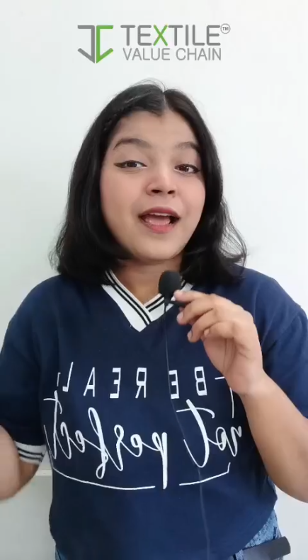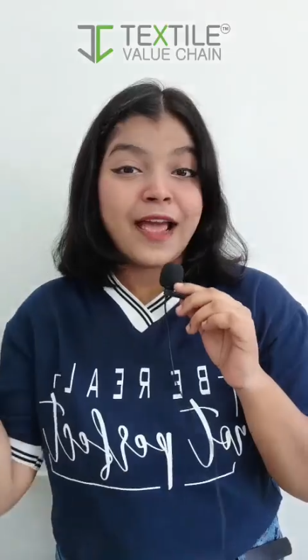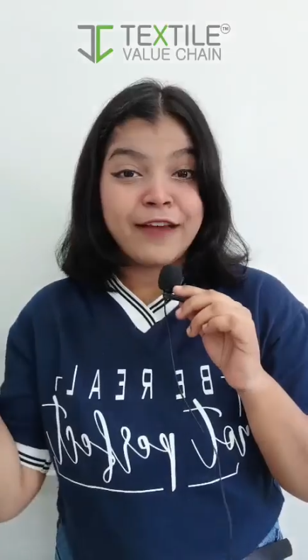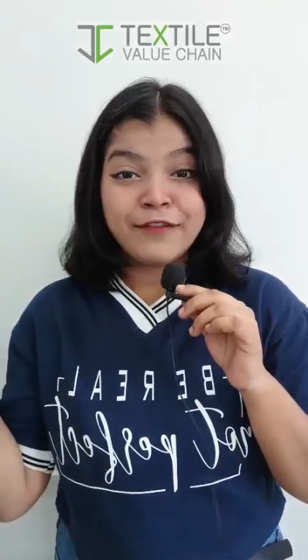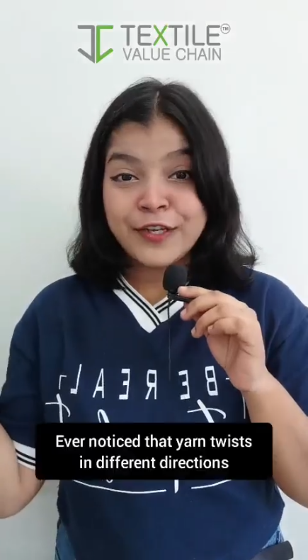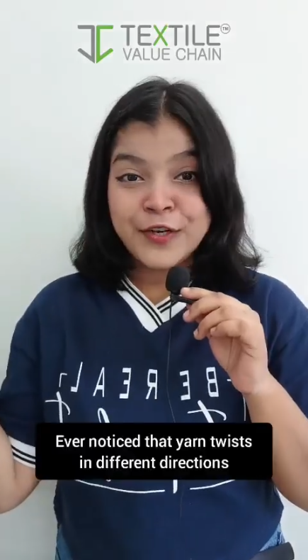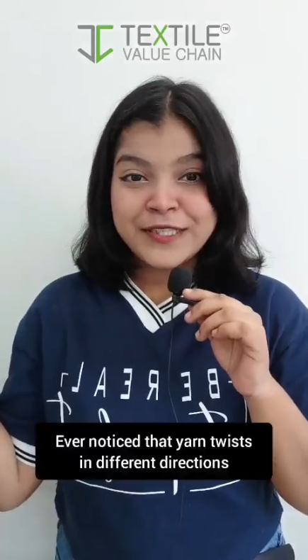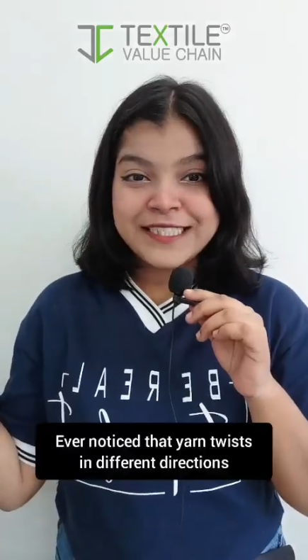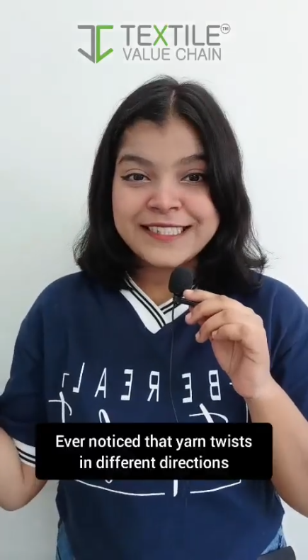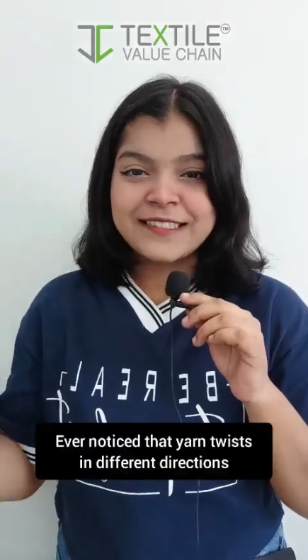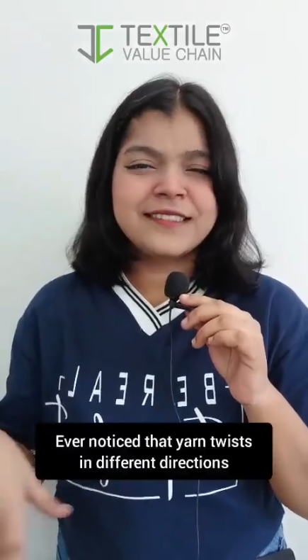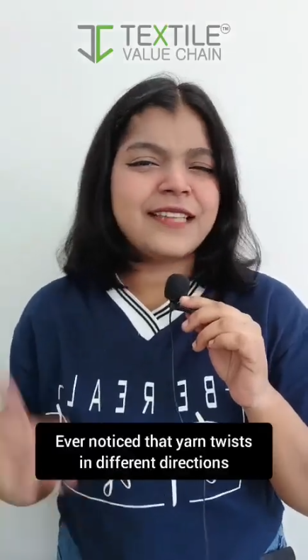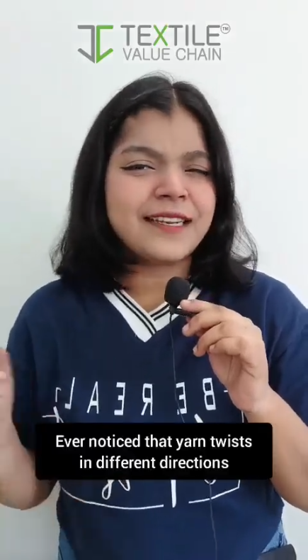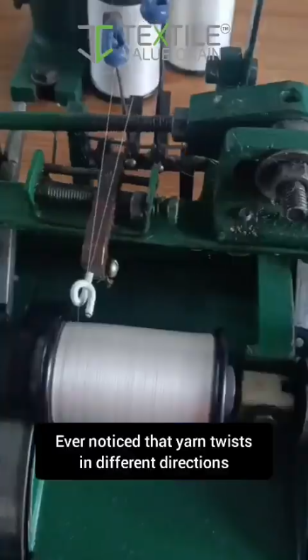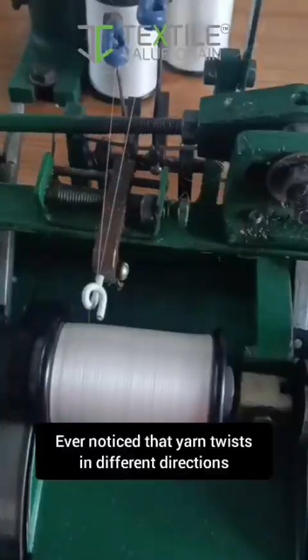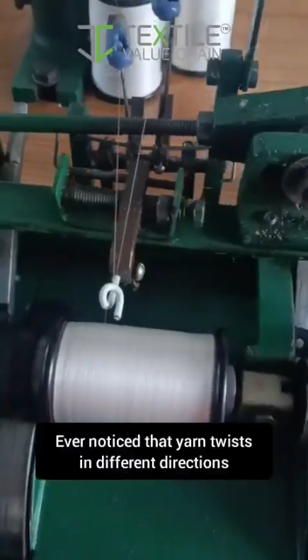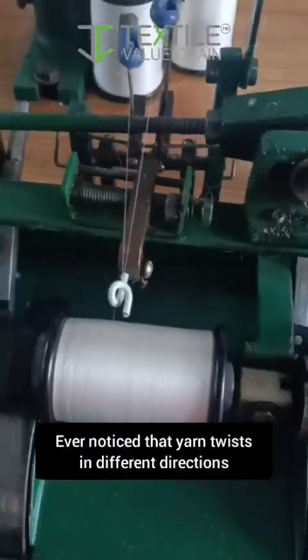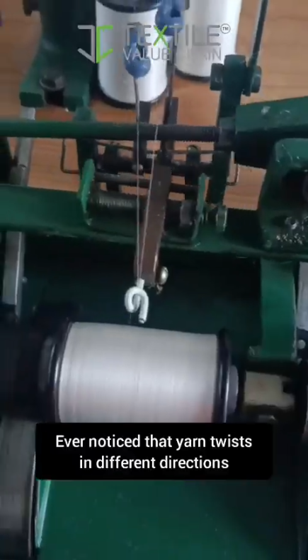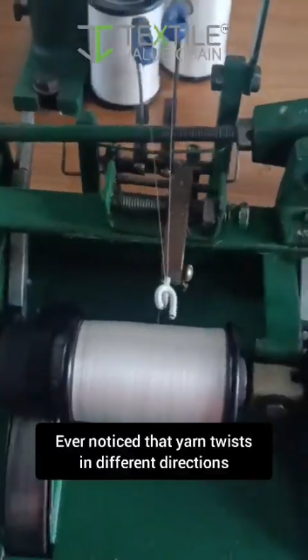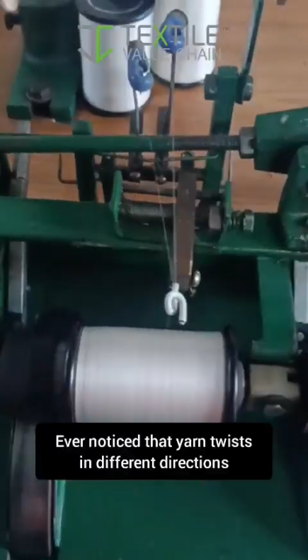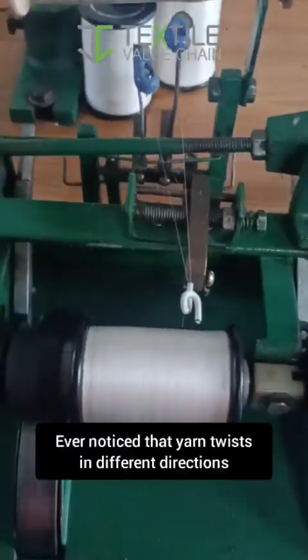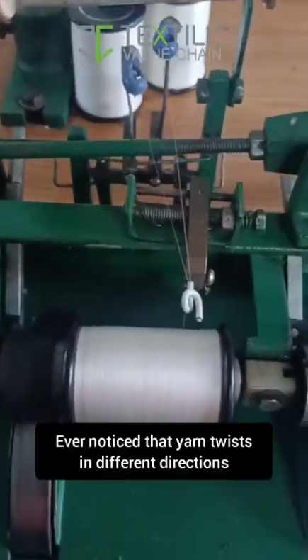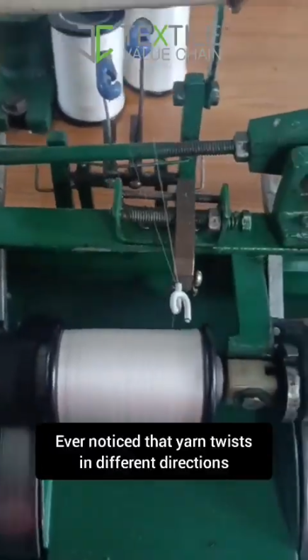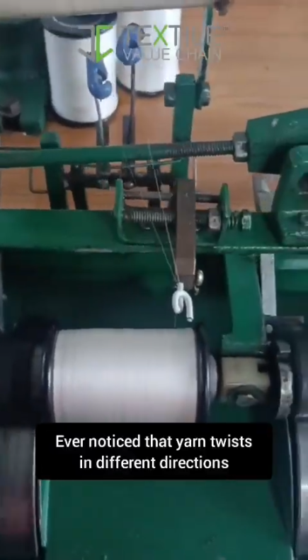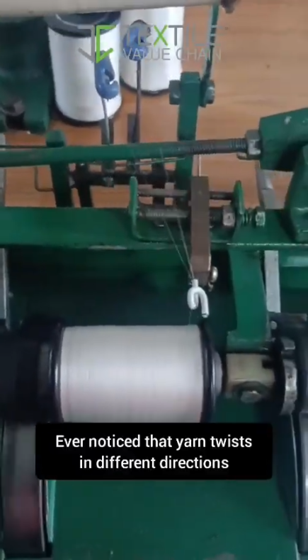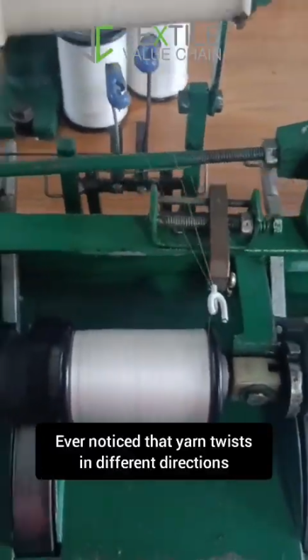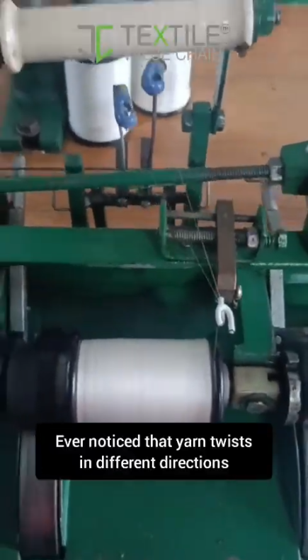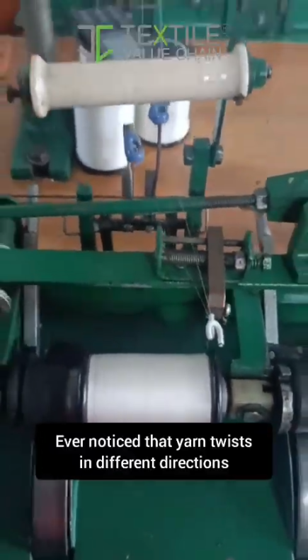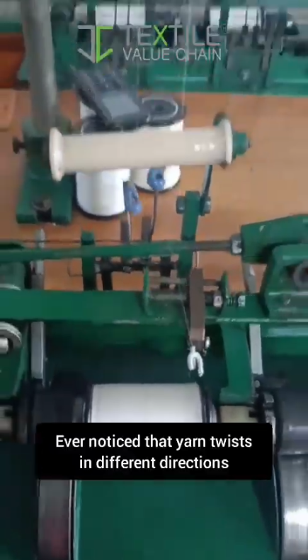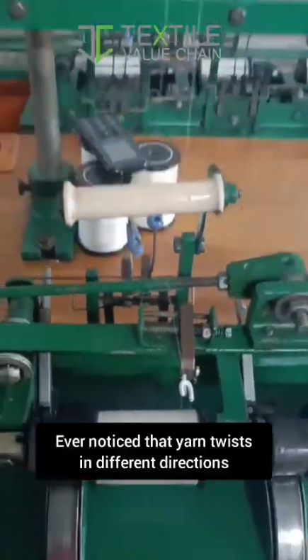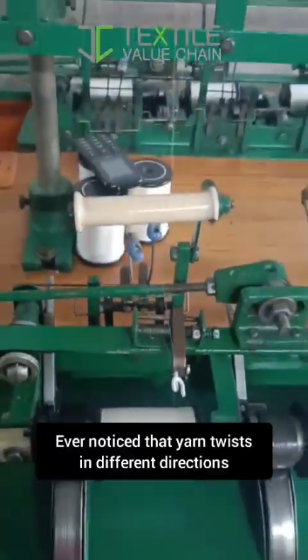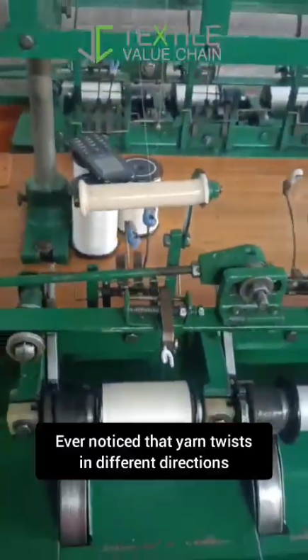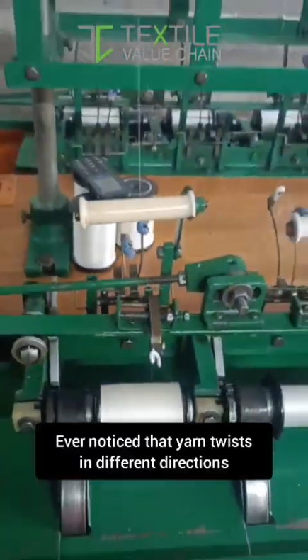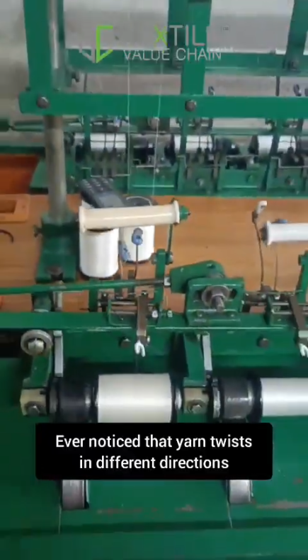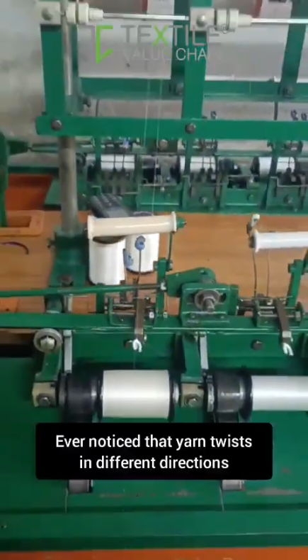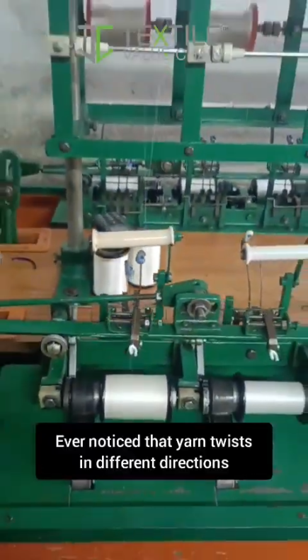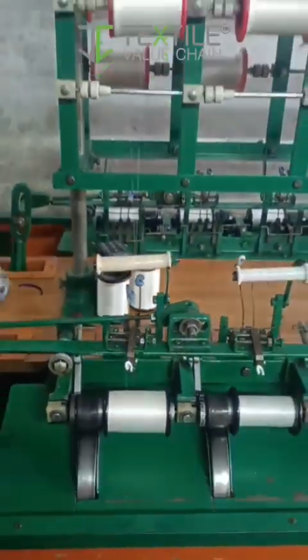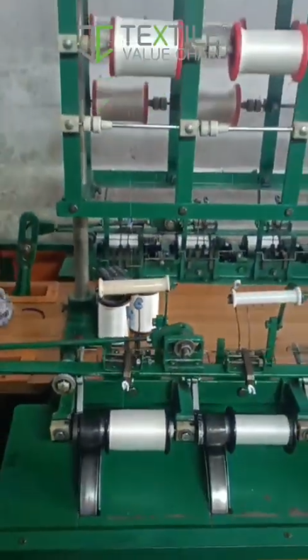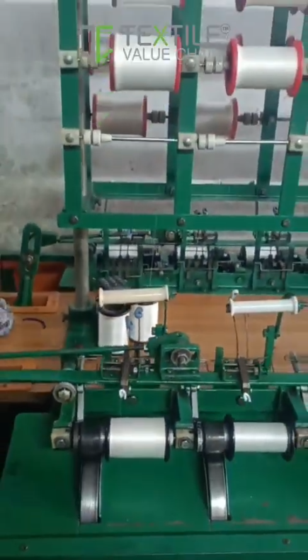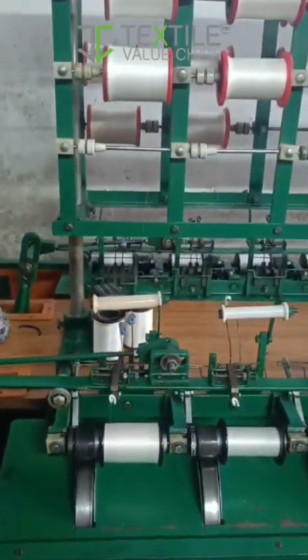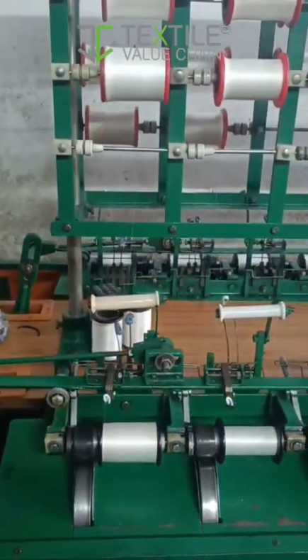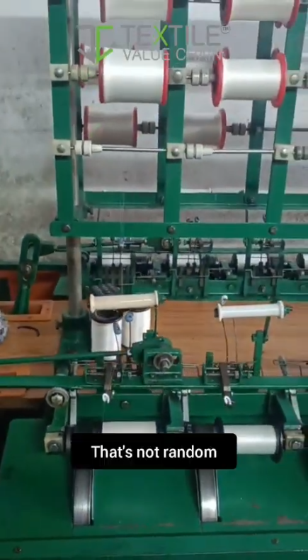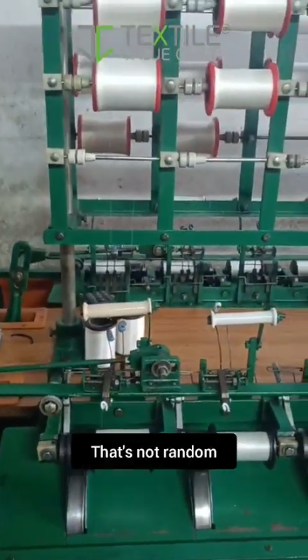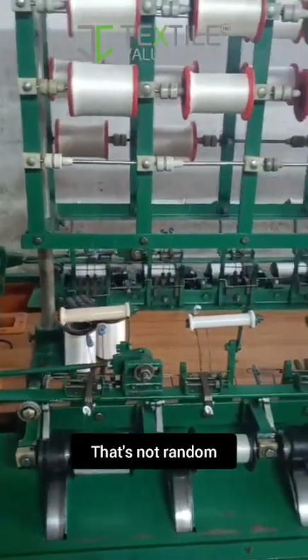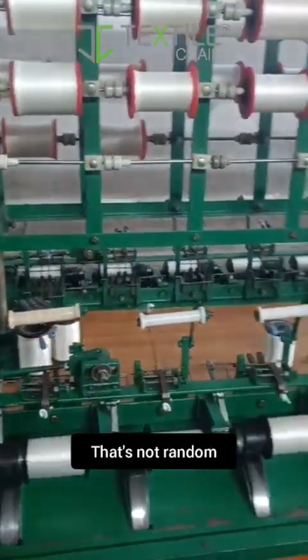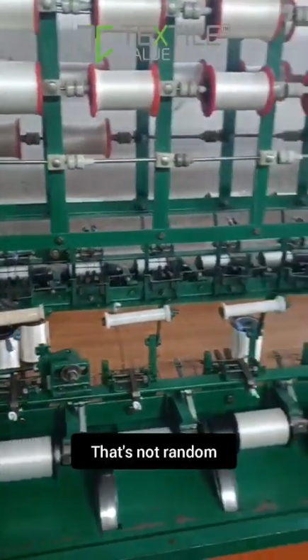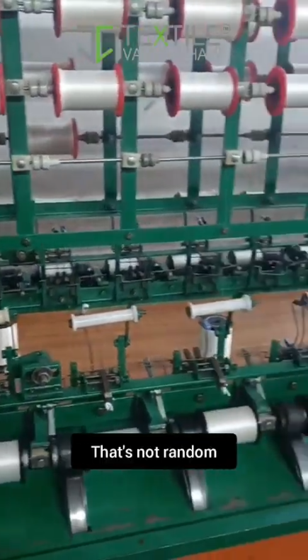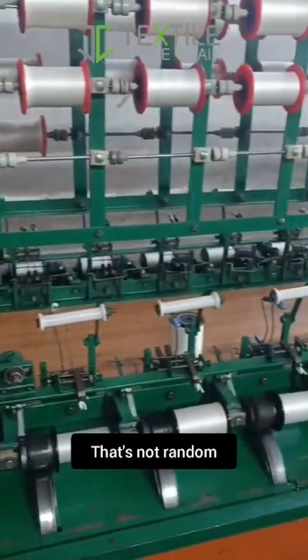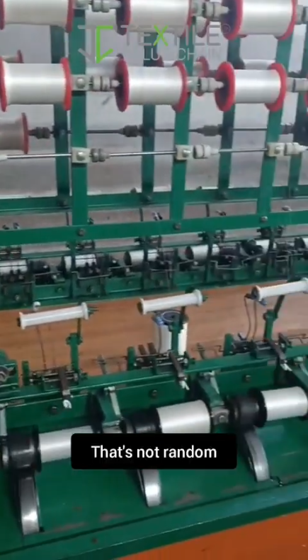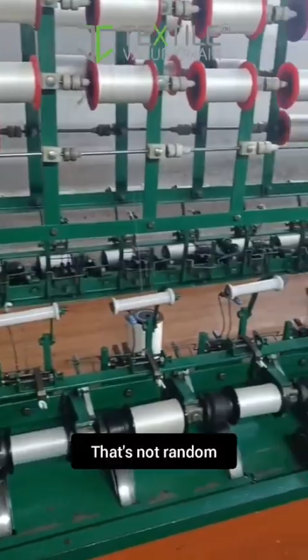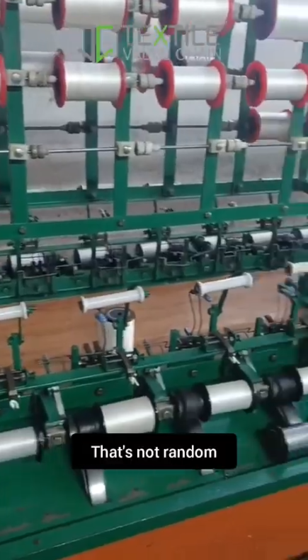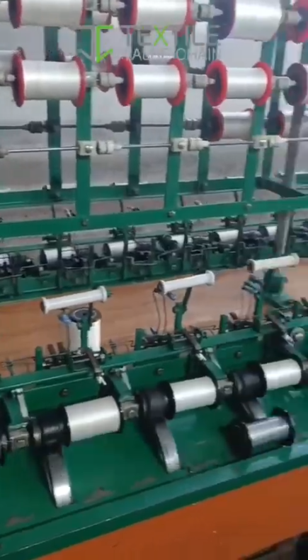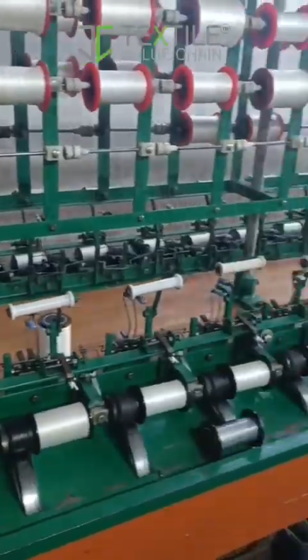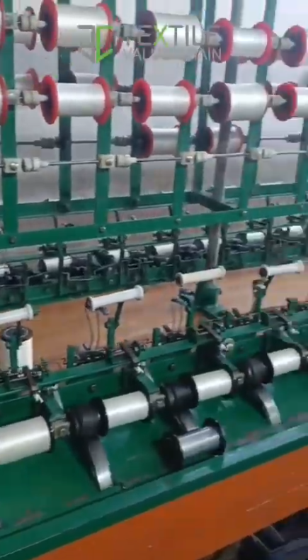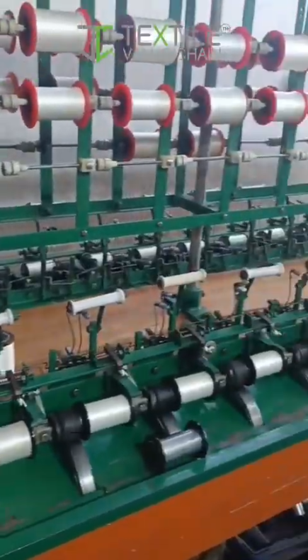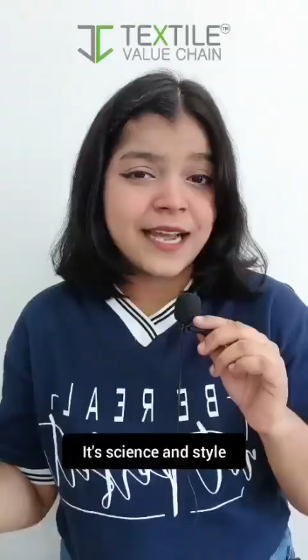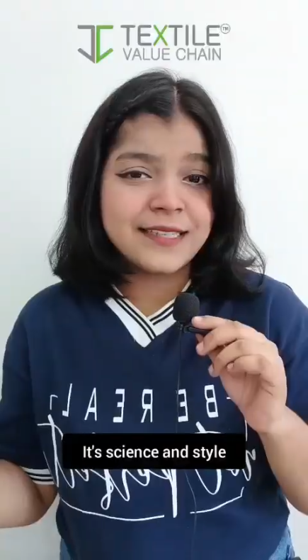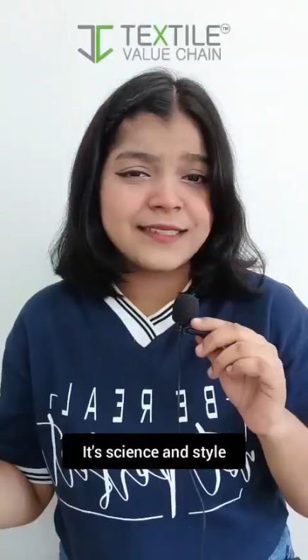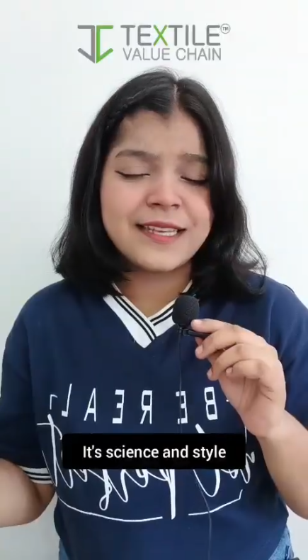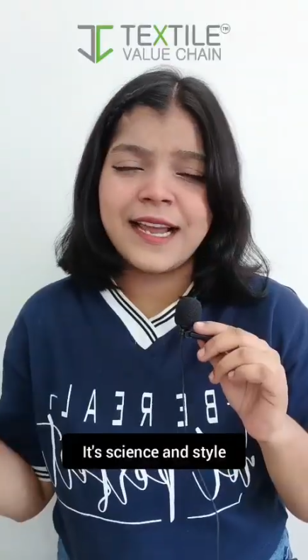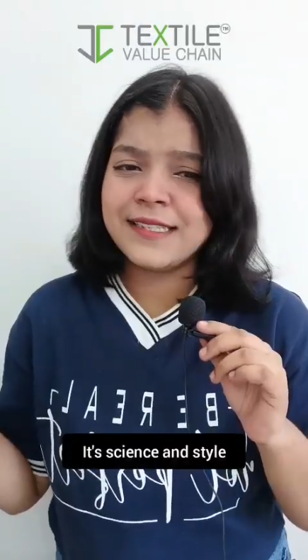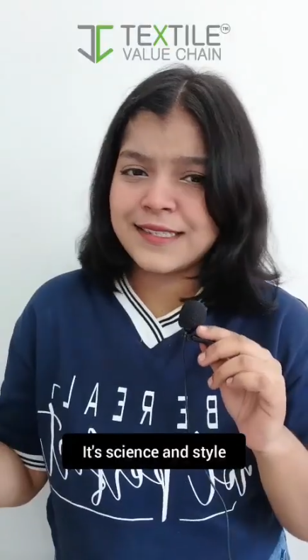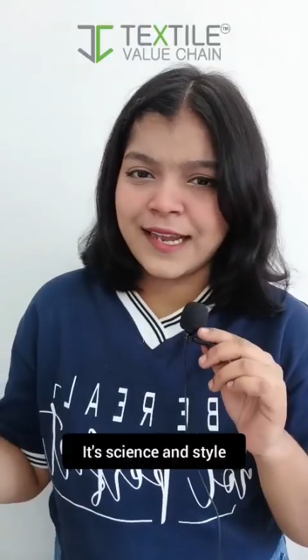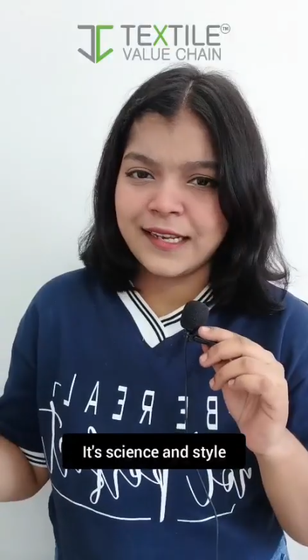Ever noticed that yarn twists in different directions? That's not random. It's science and style.